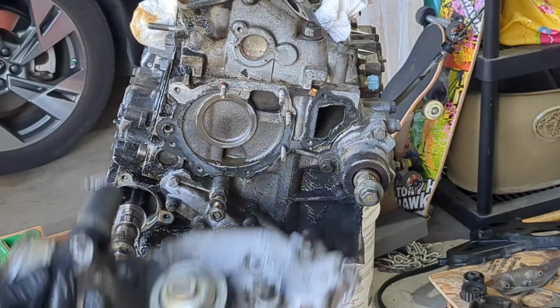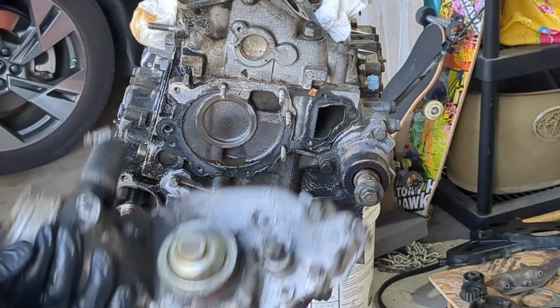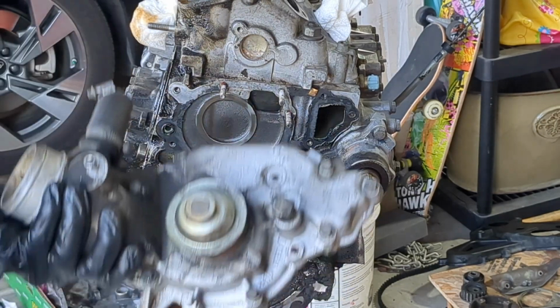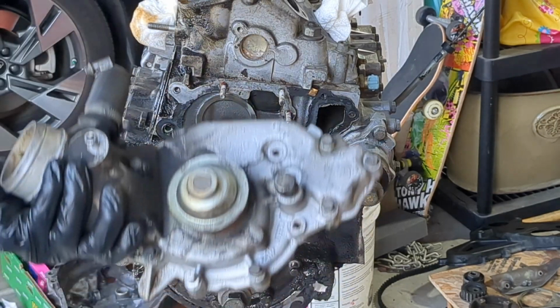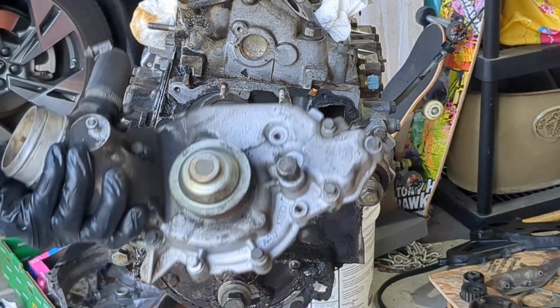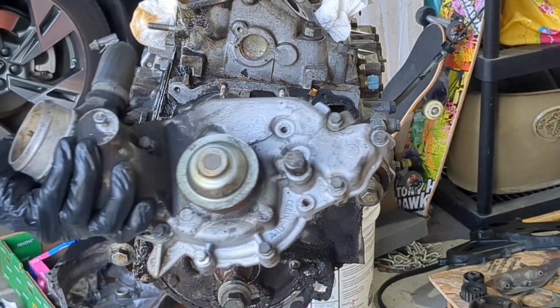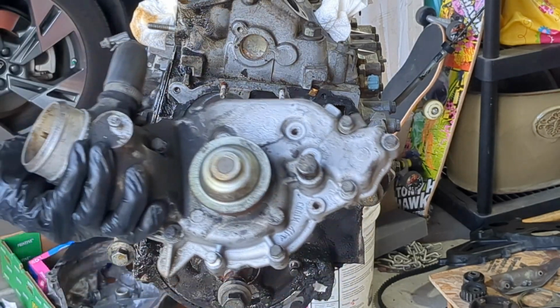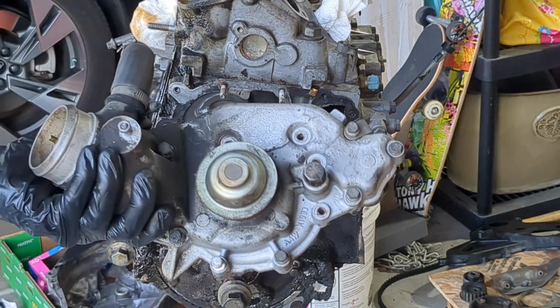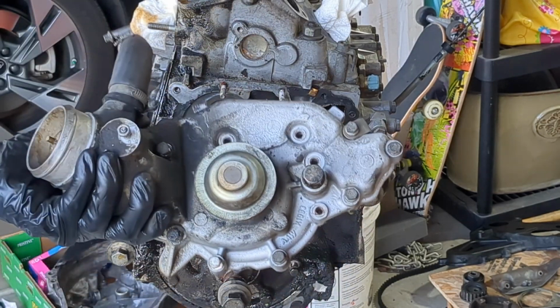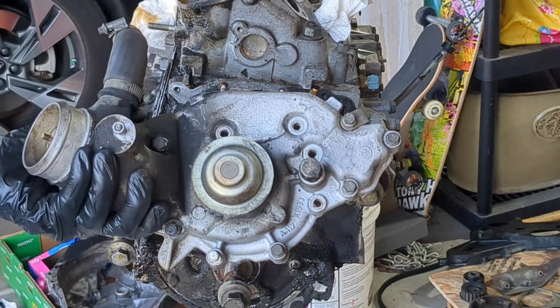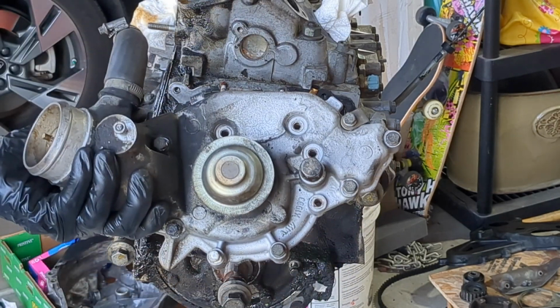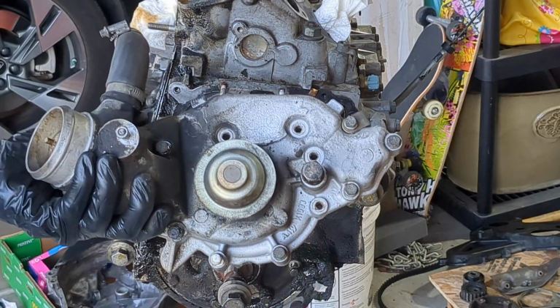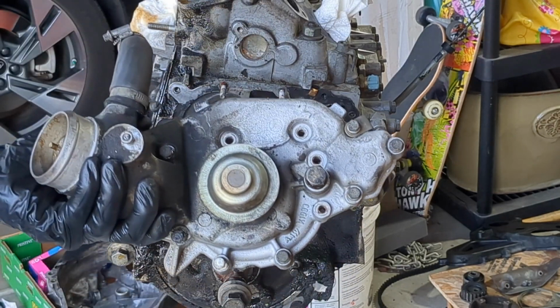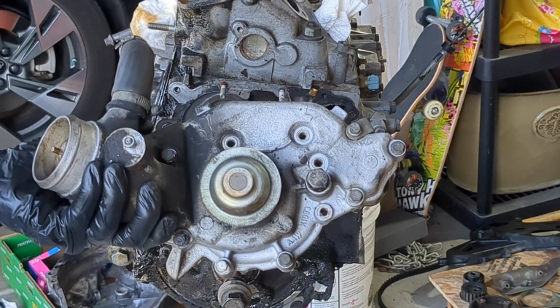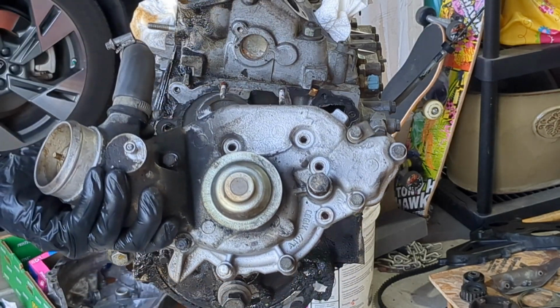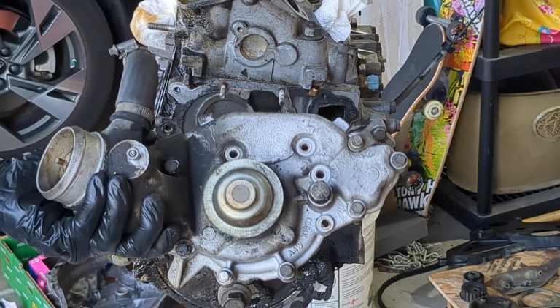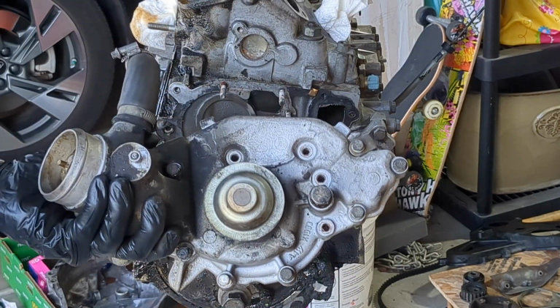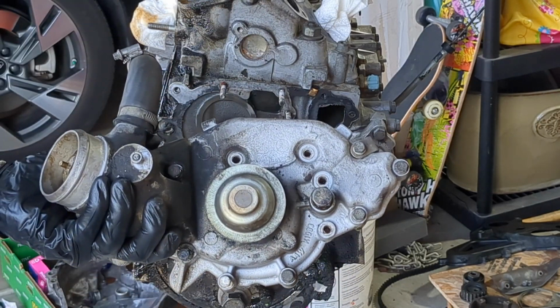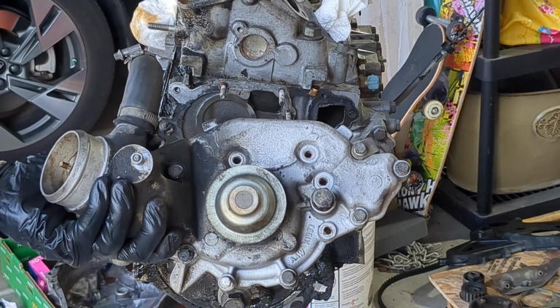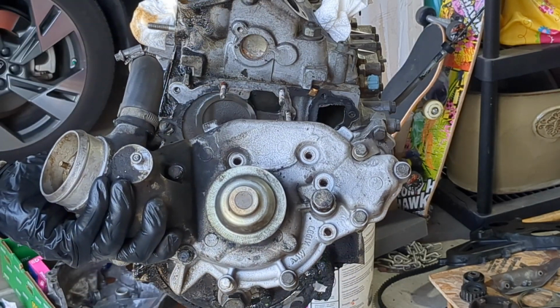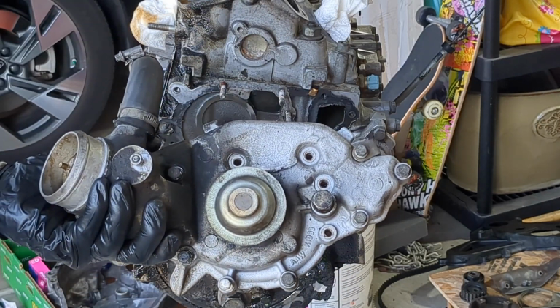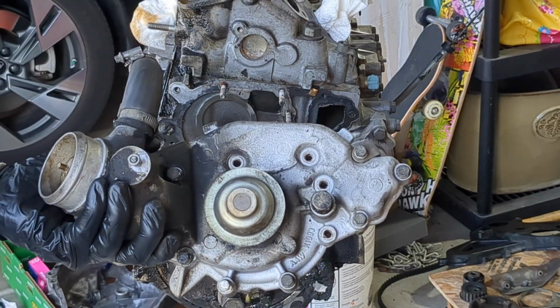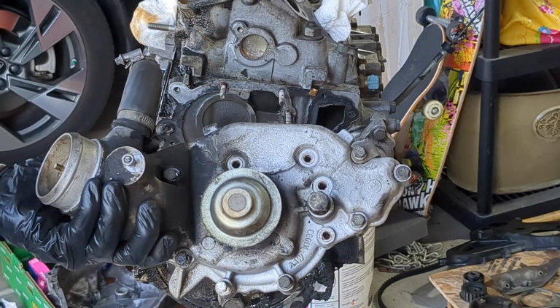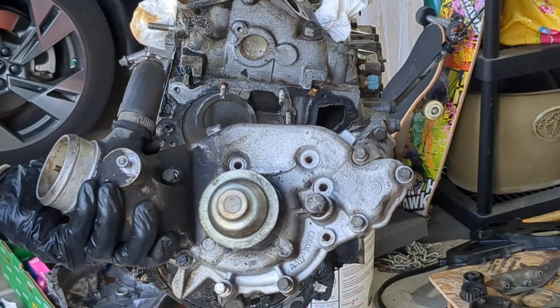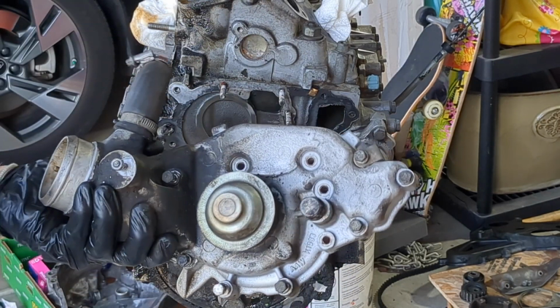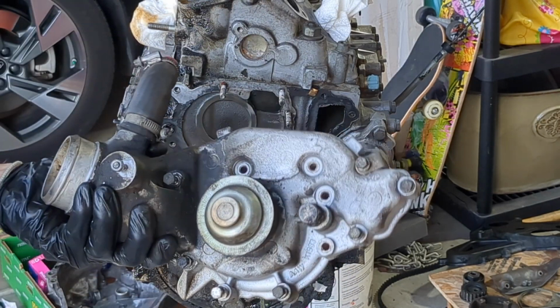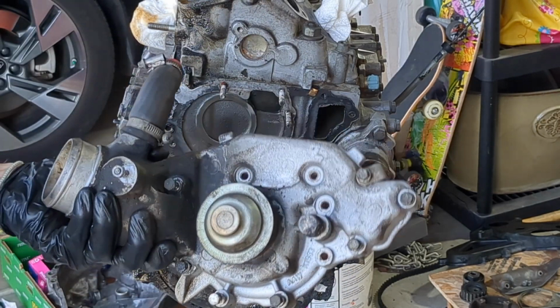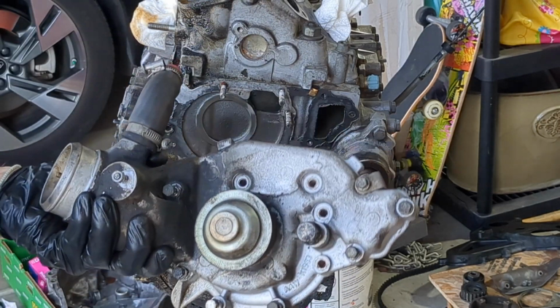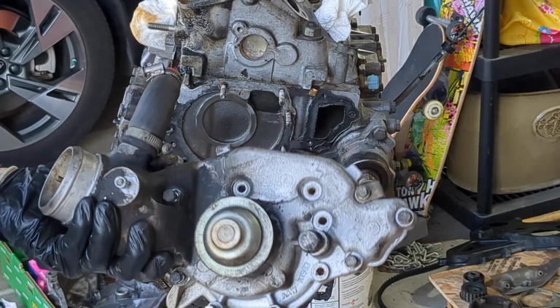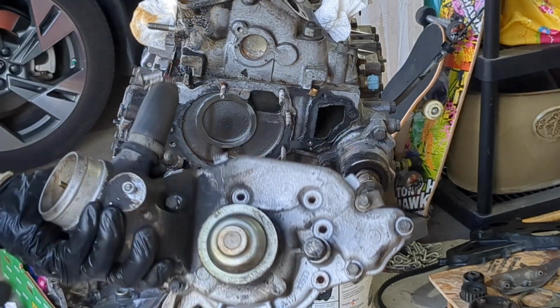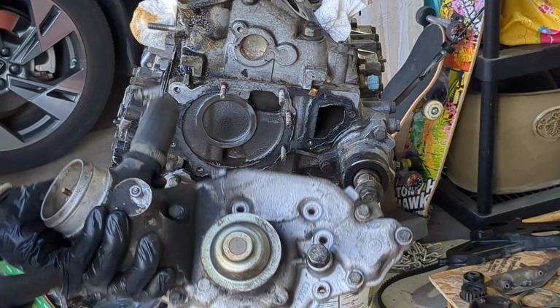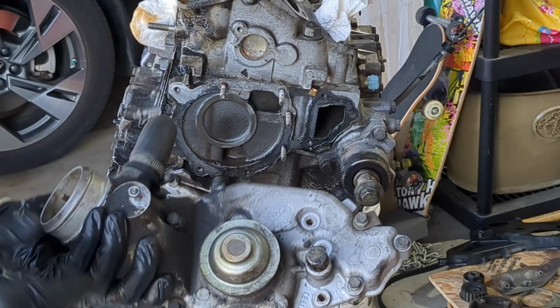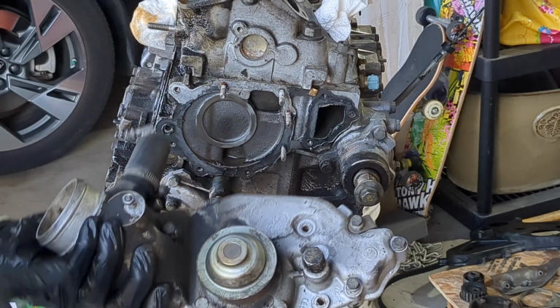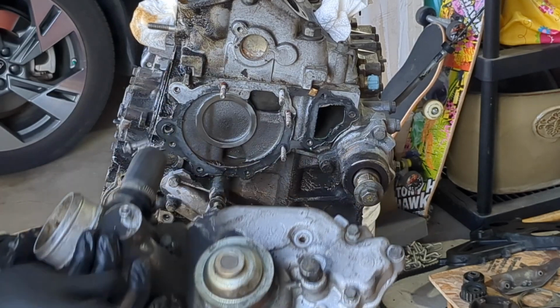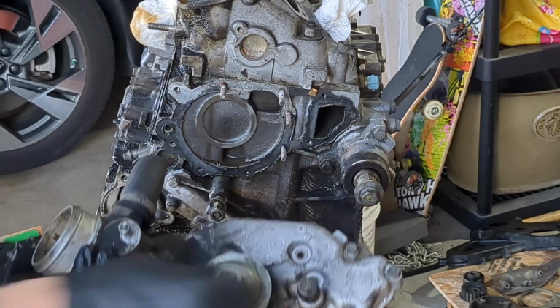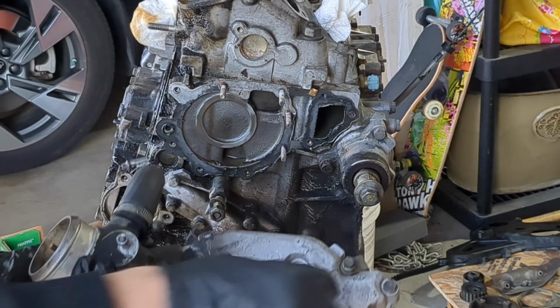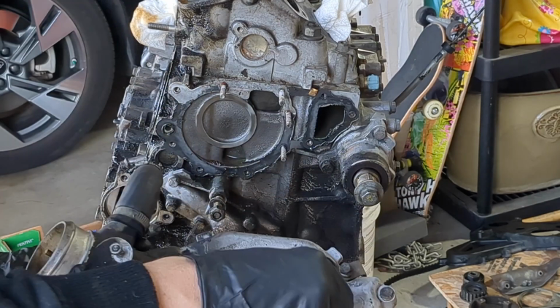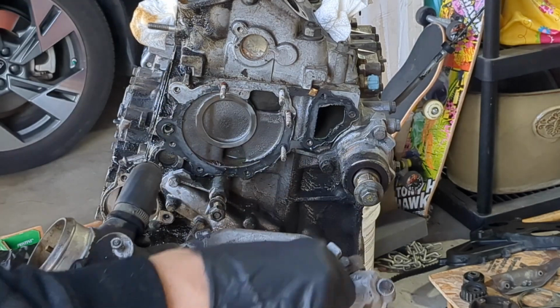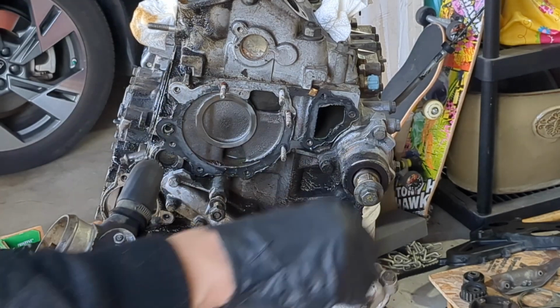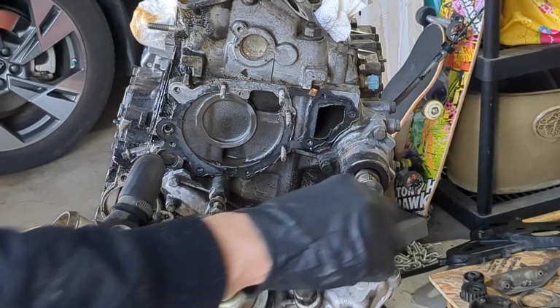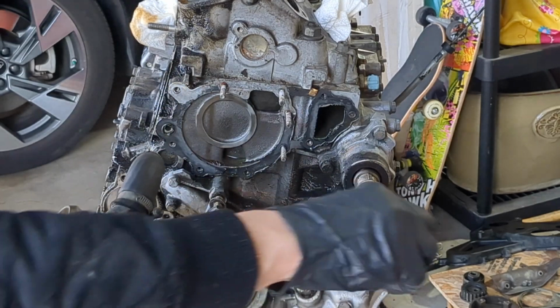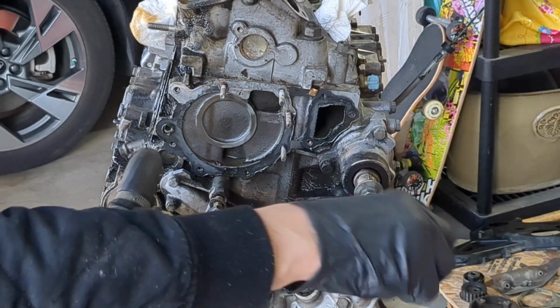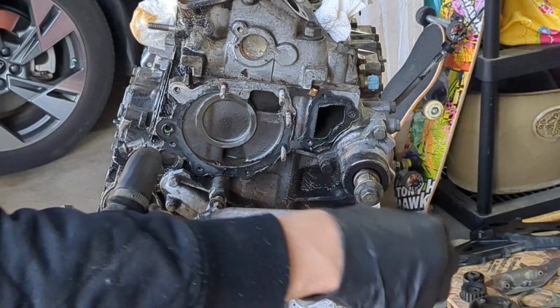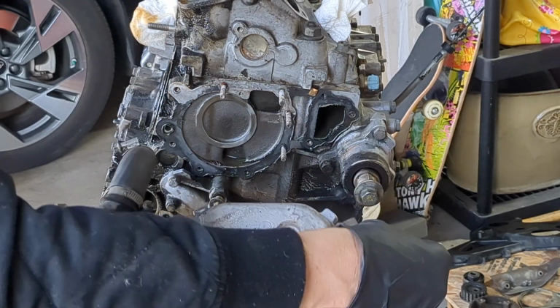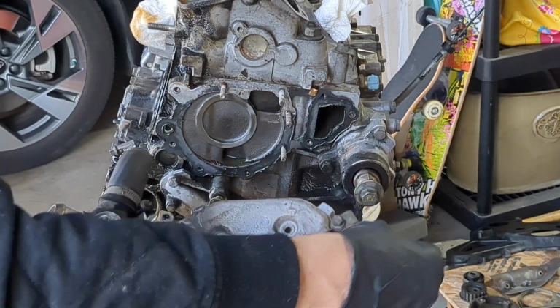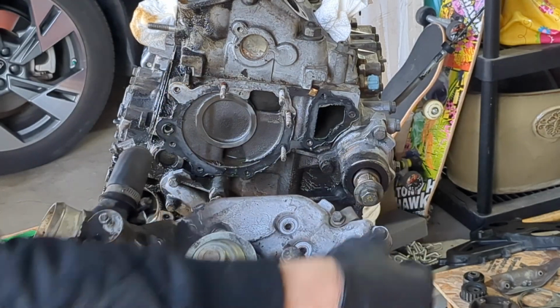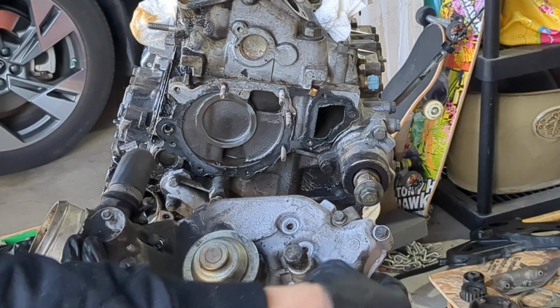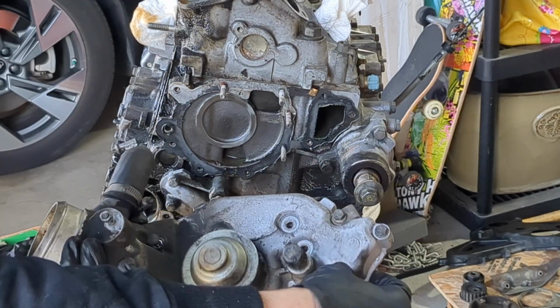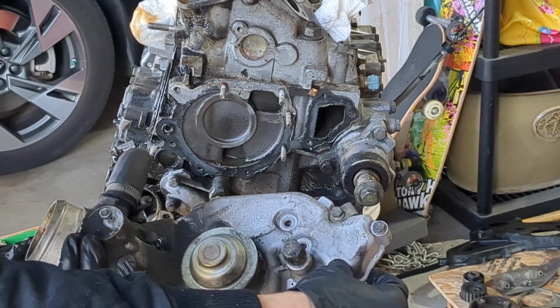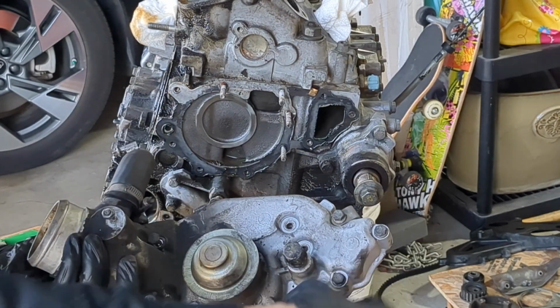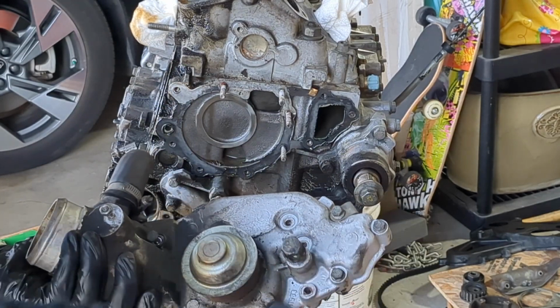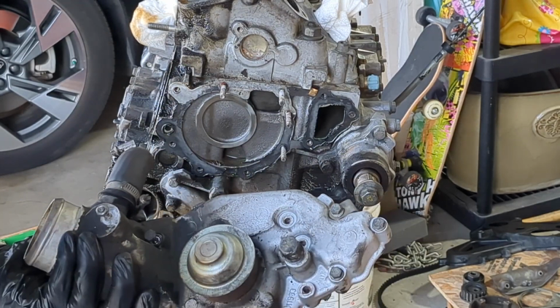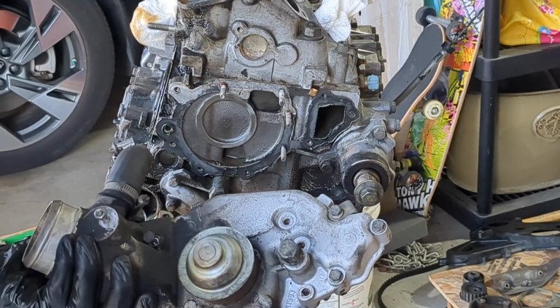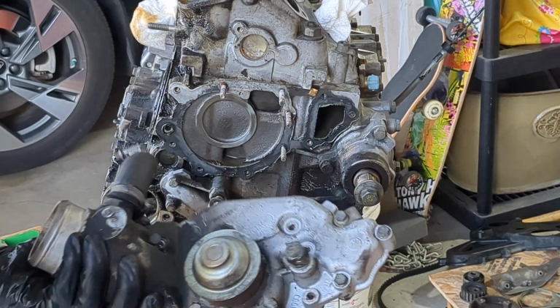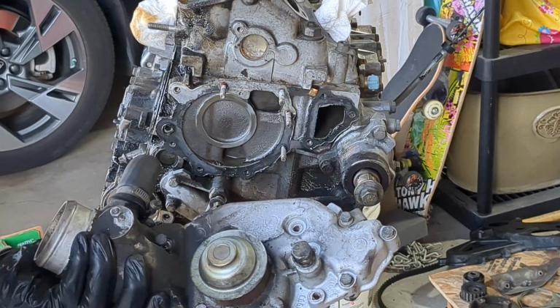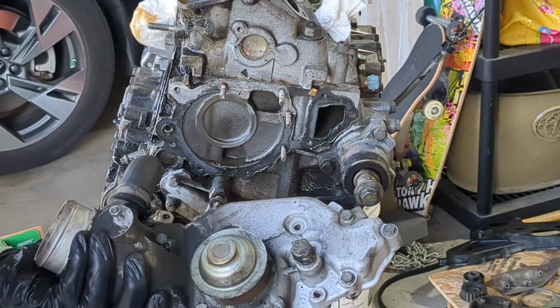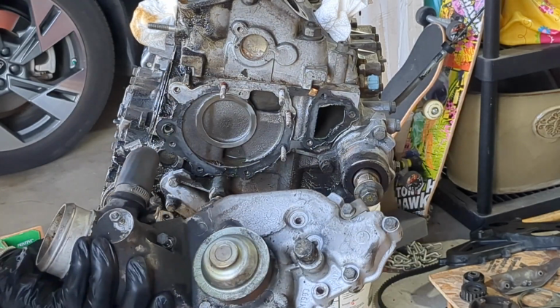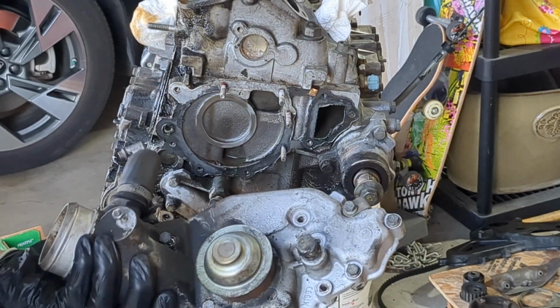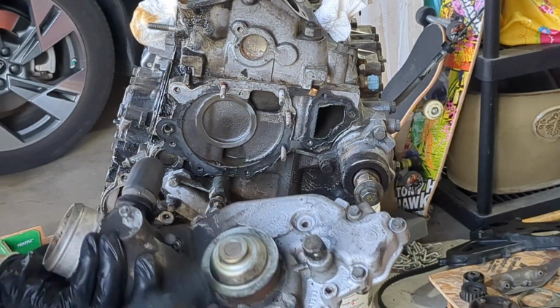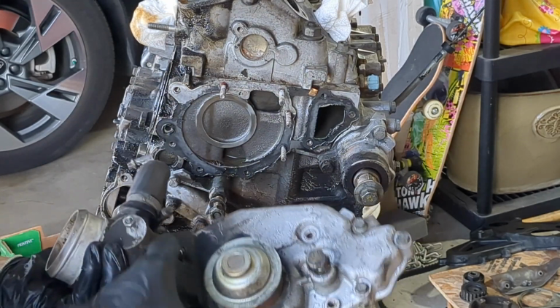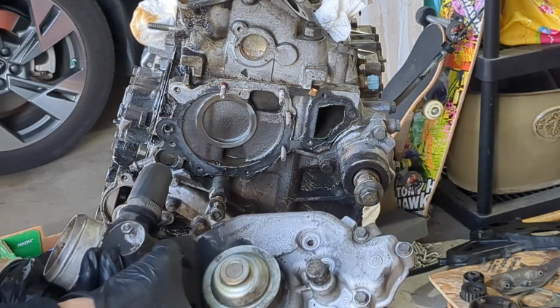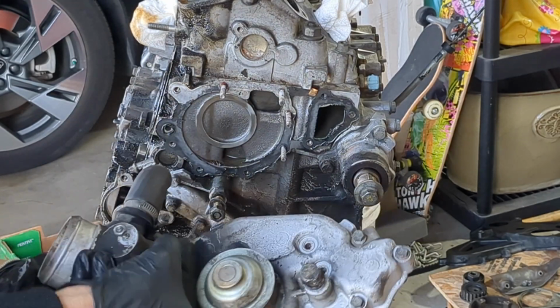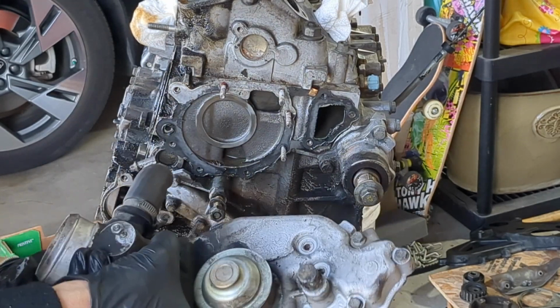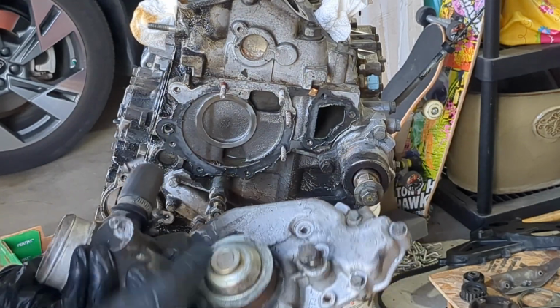The bracket shown here on the water pump is for the oil pressure sending unit. The wire routes past here.